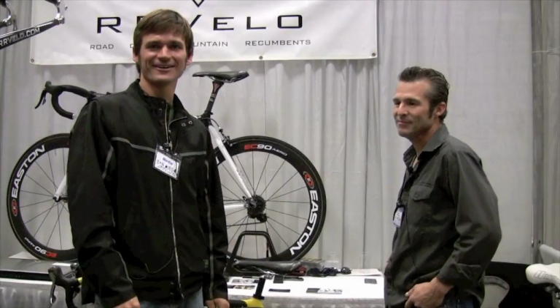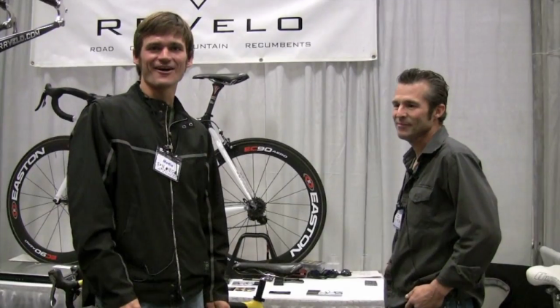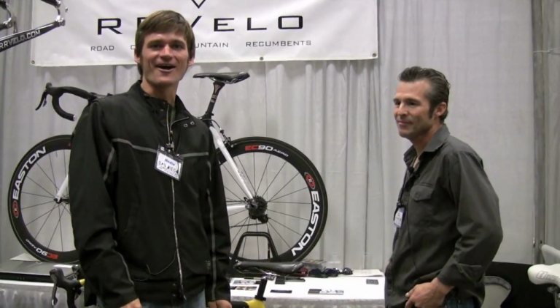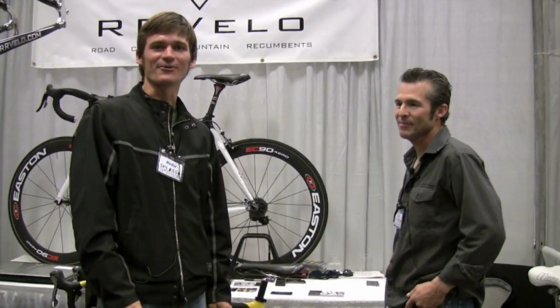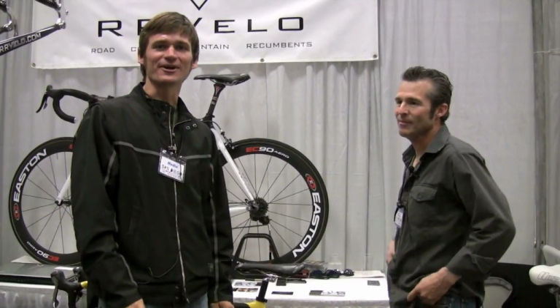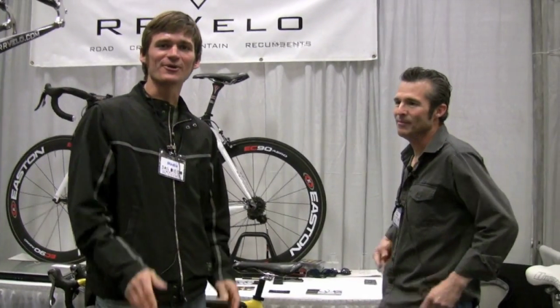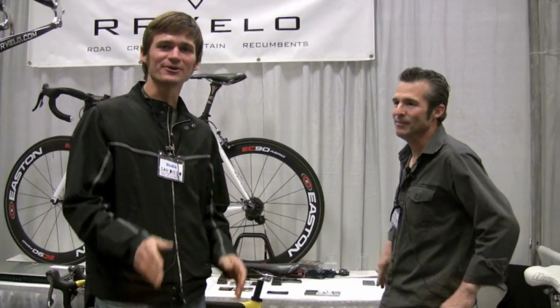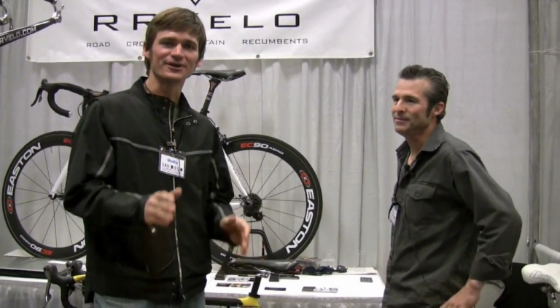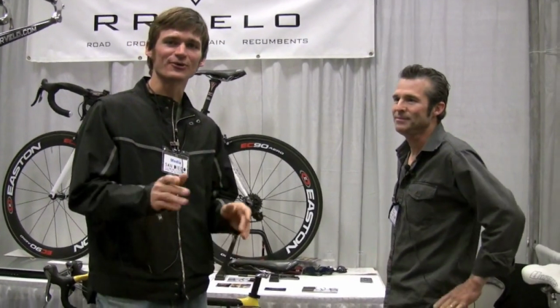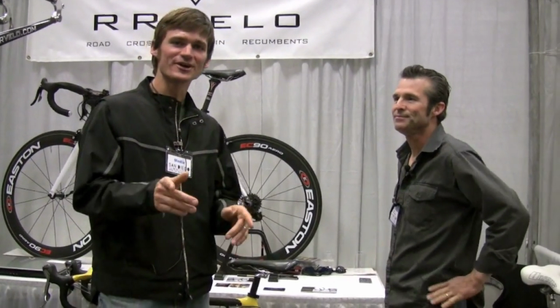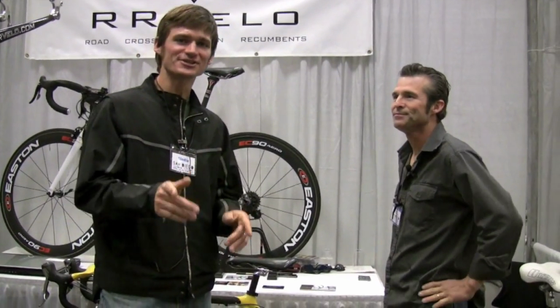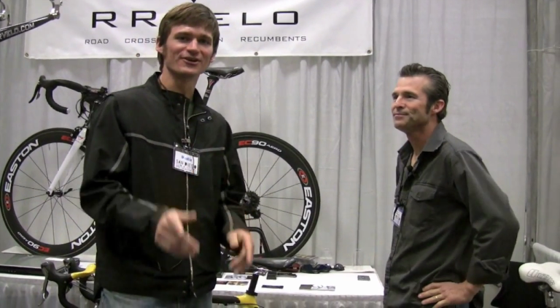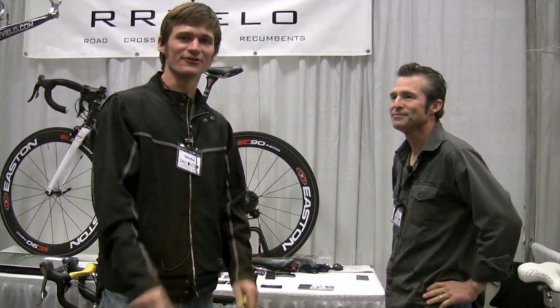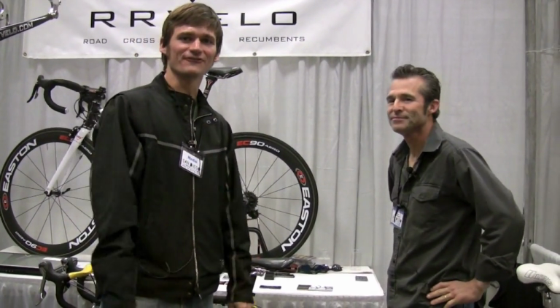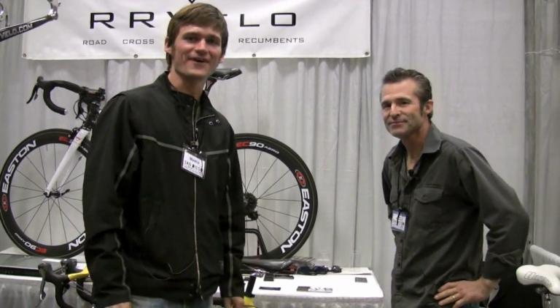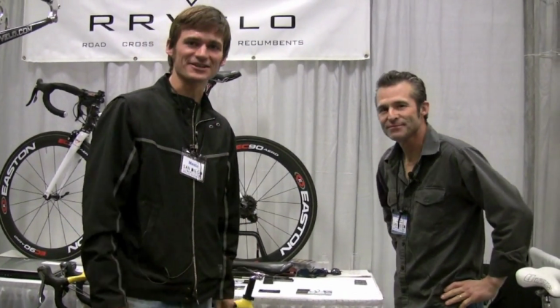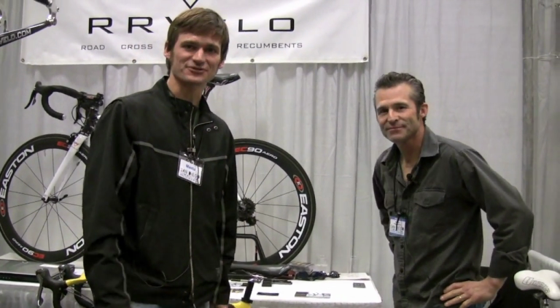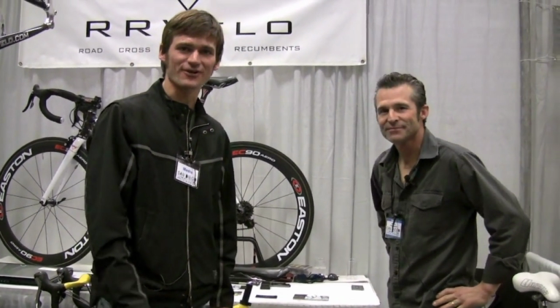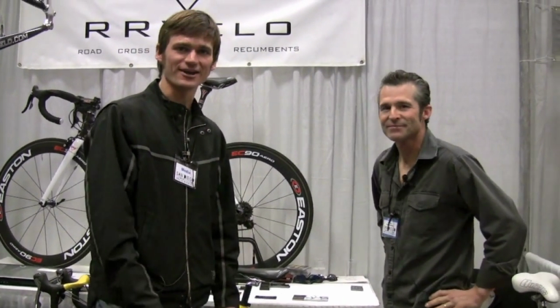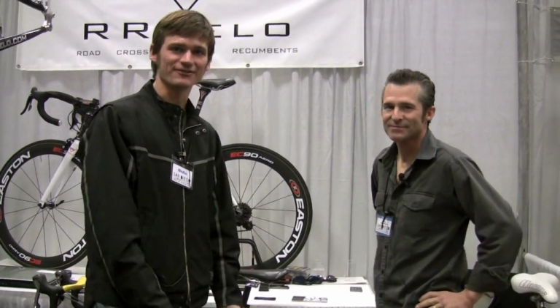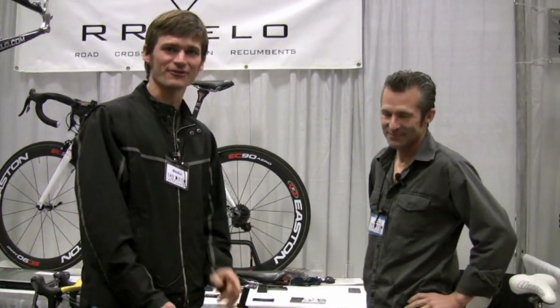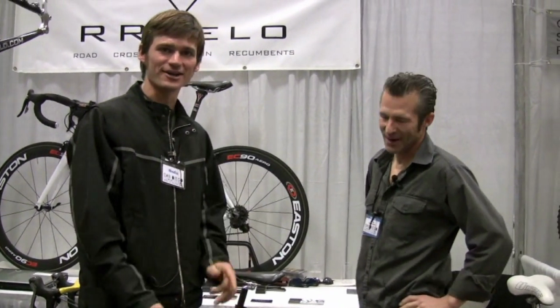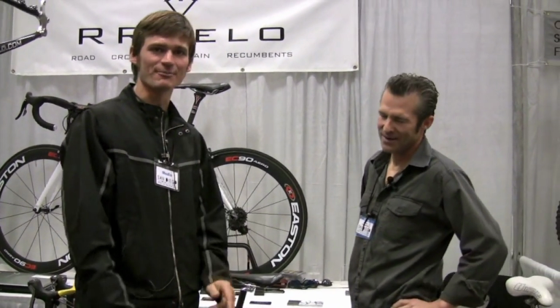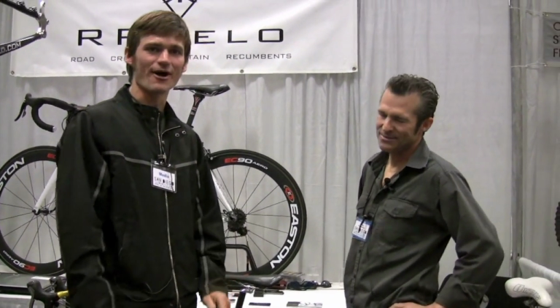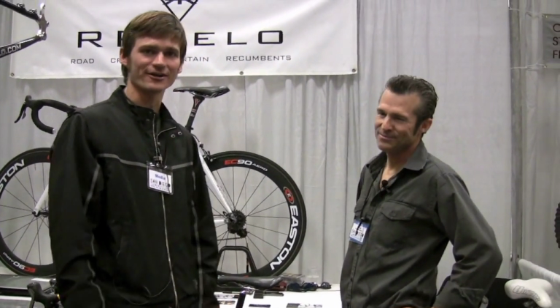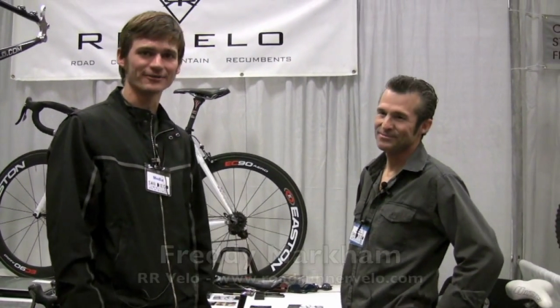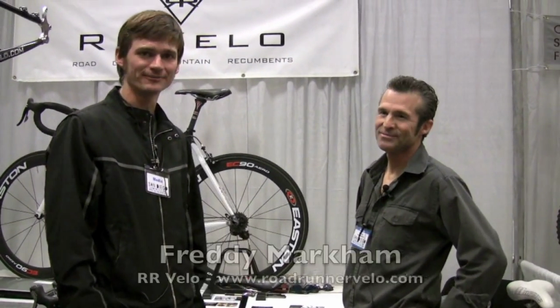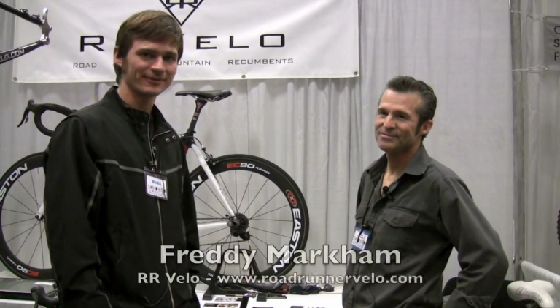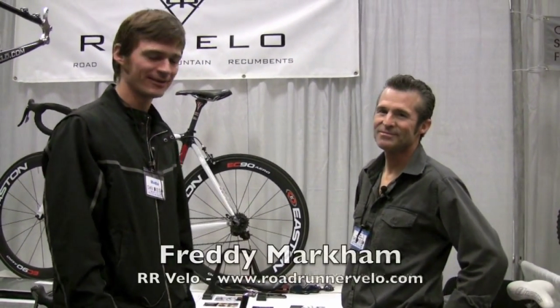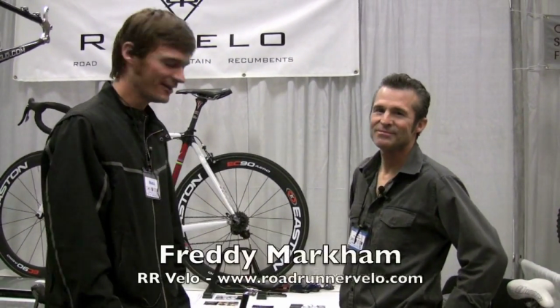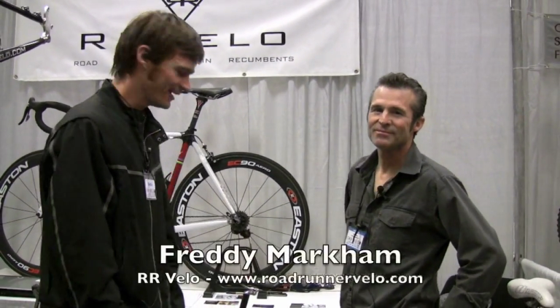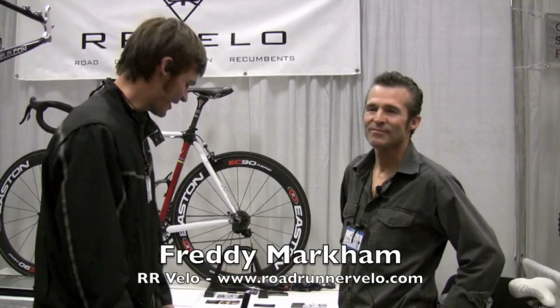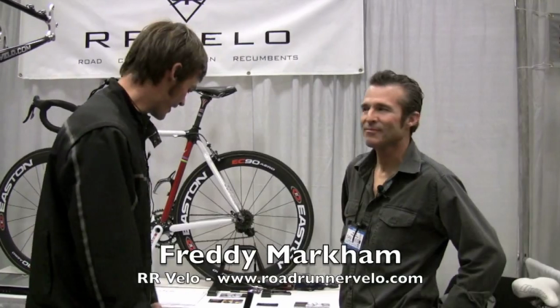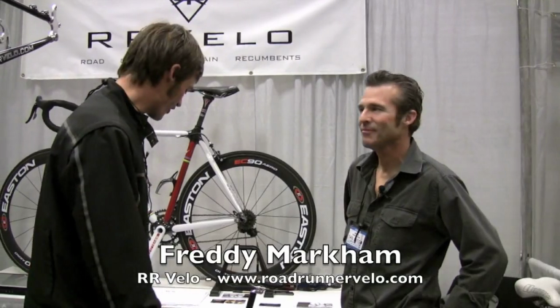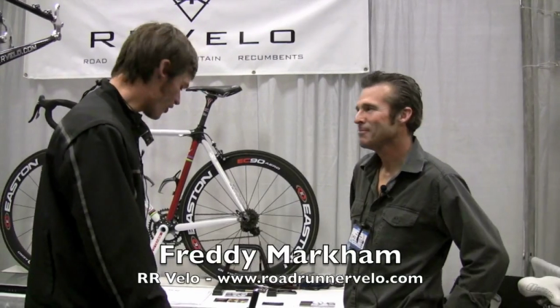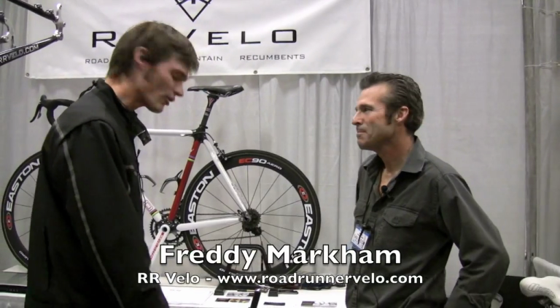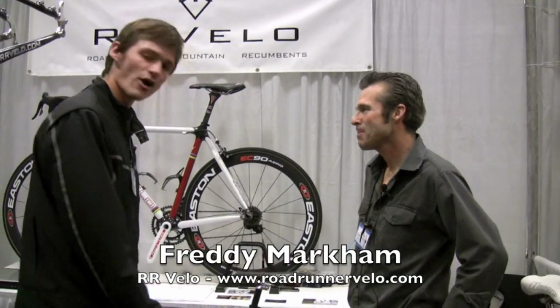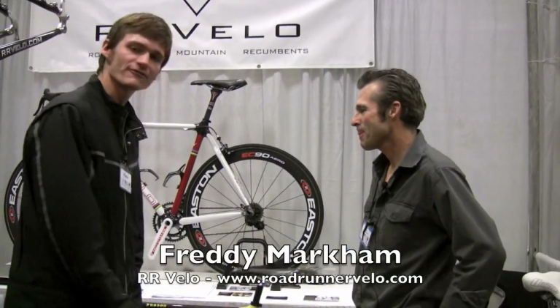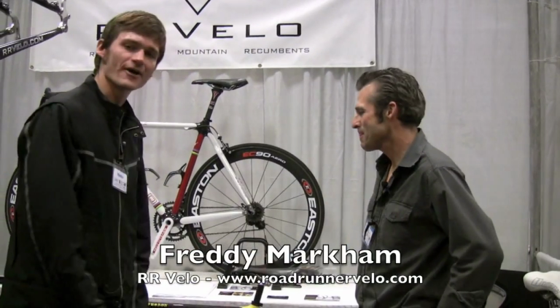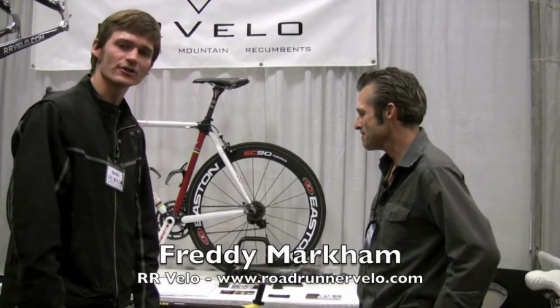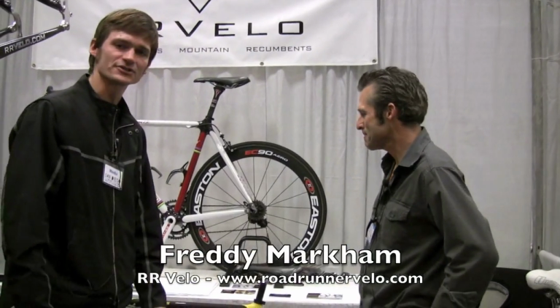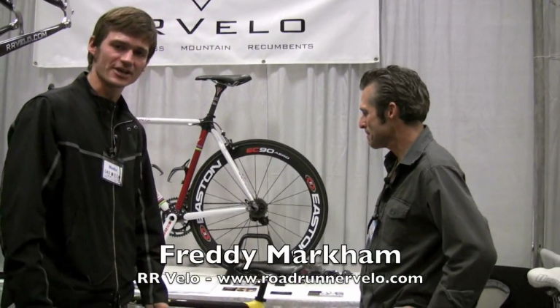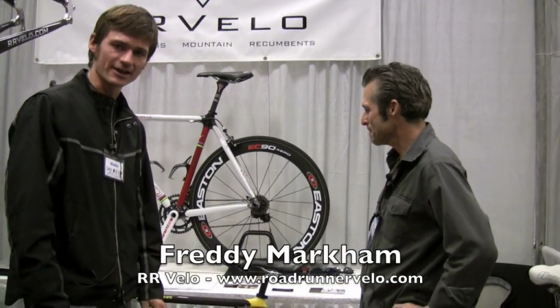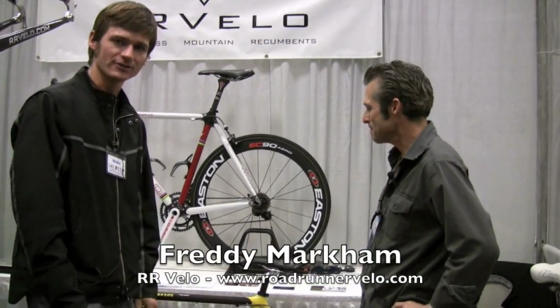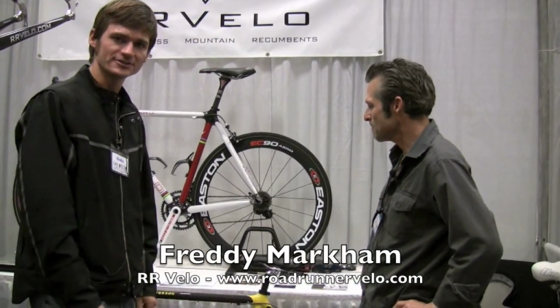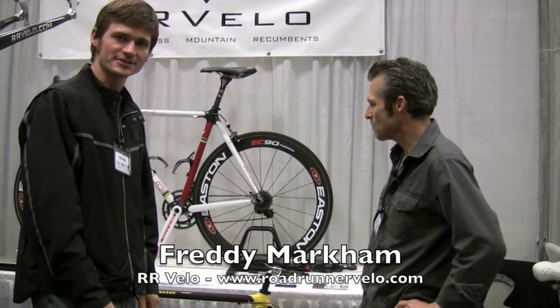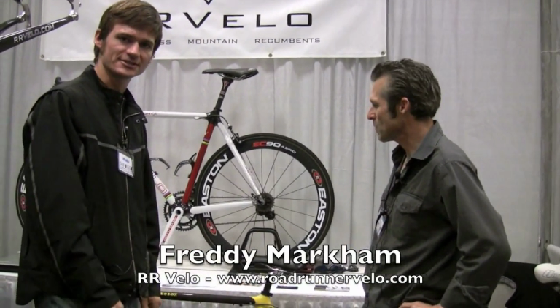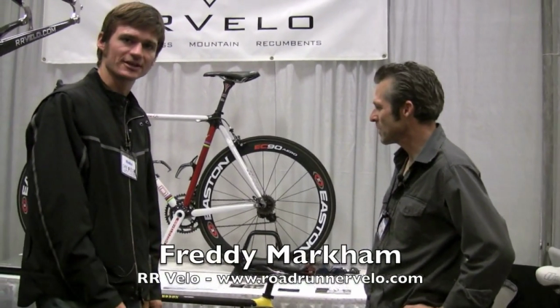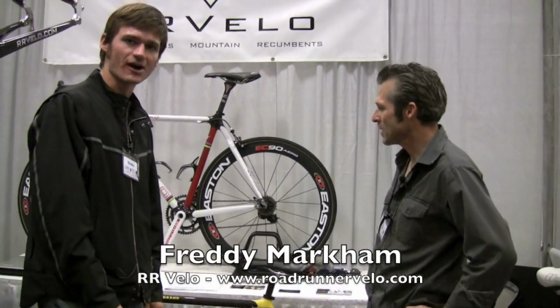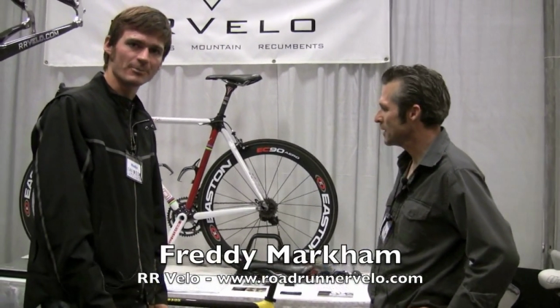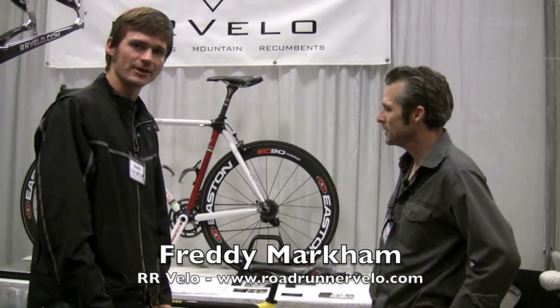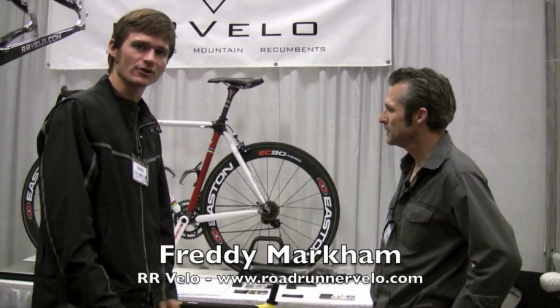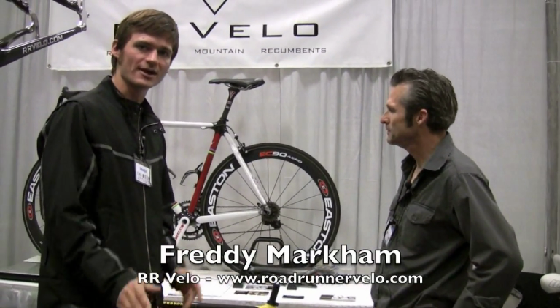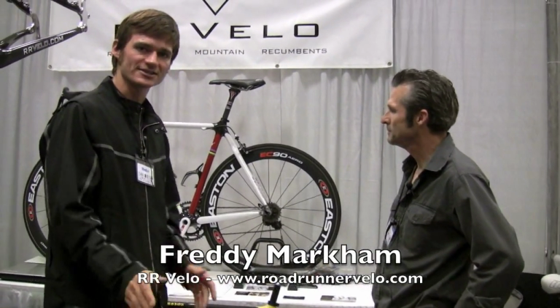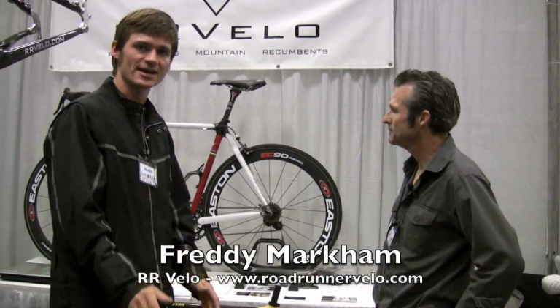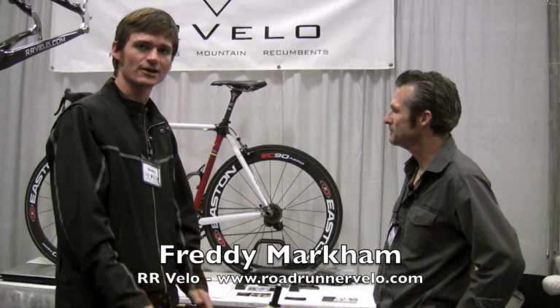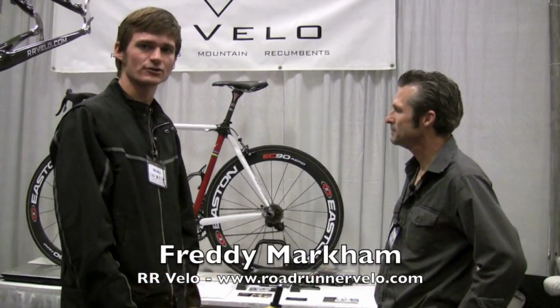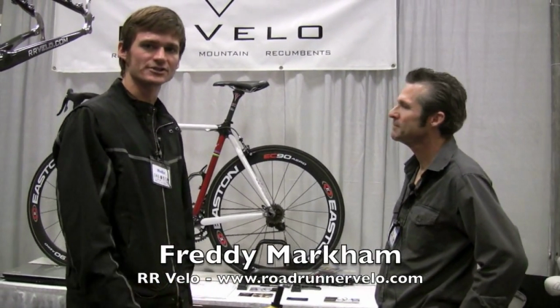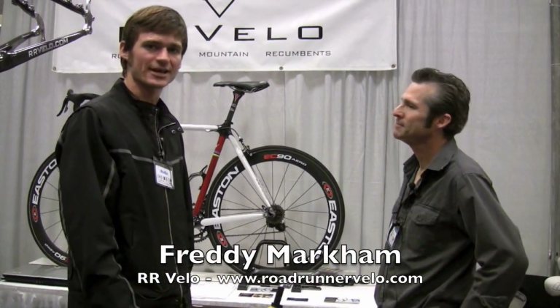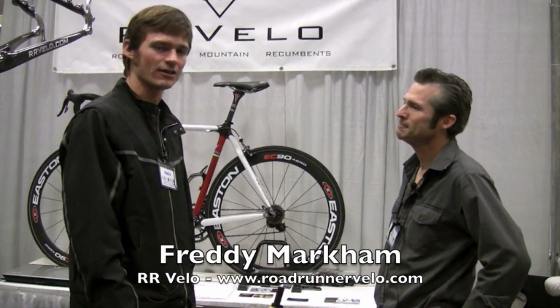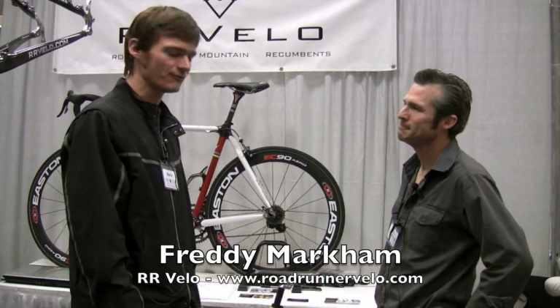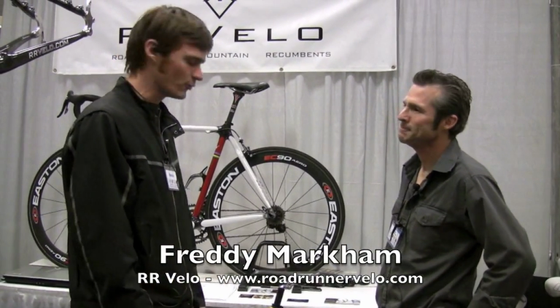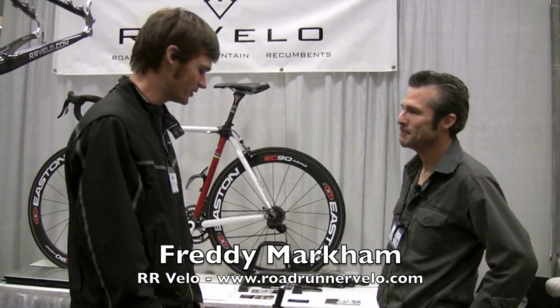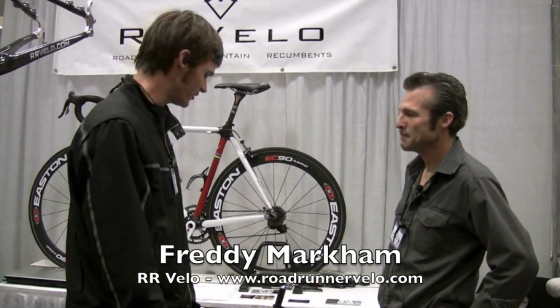We're here with the original Fast Freddy, Freddy Markham, and RR Velo Cycles is the company. They're out of Santa Cruz, California.